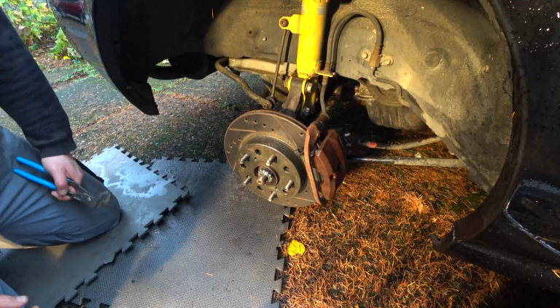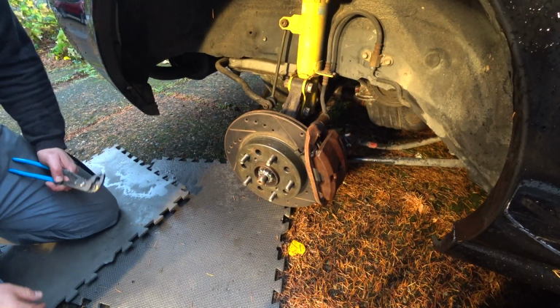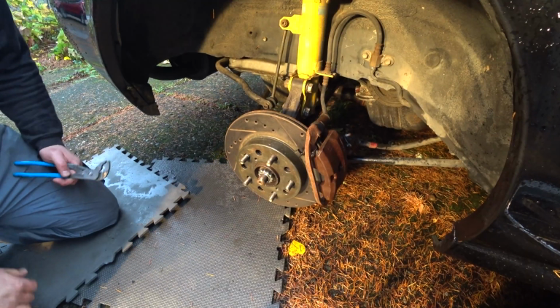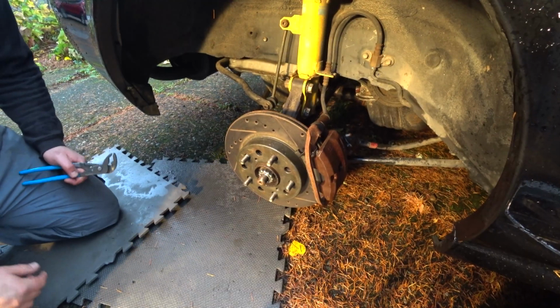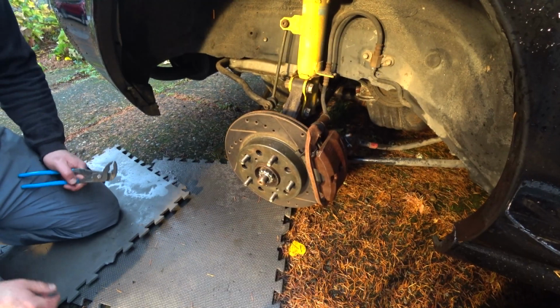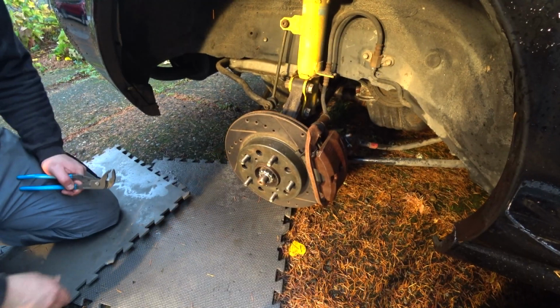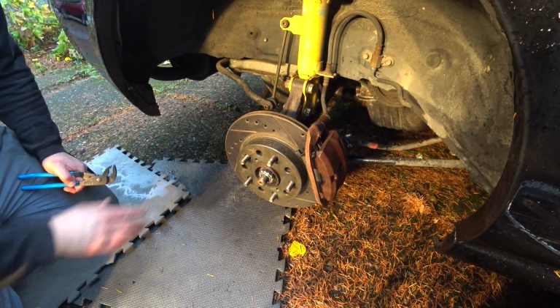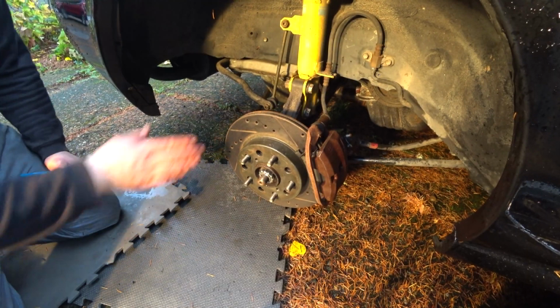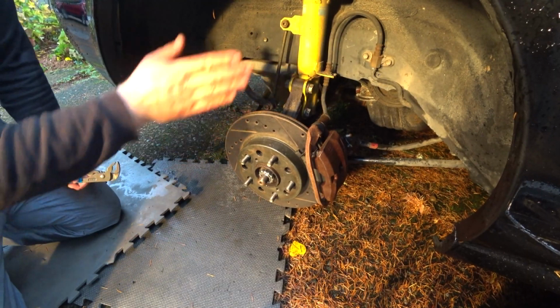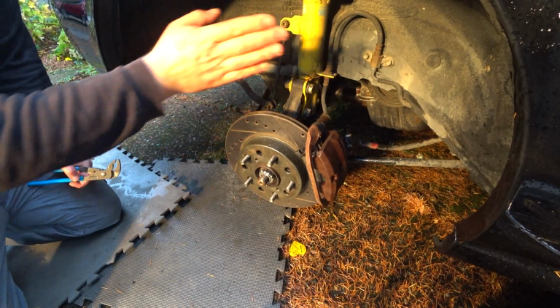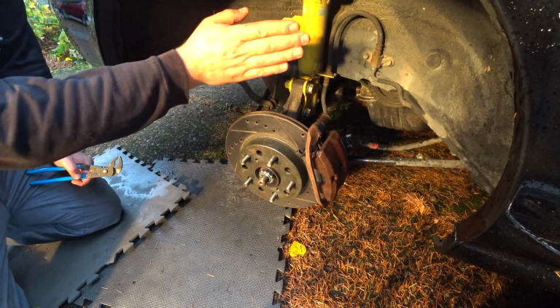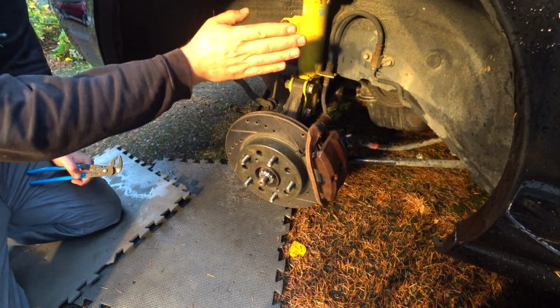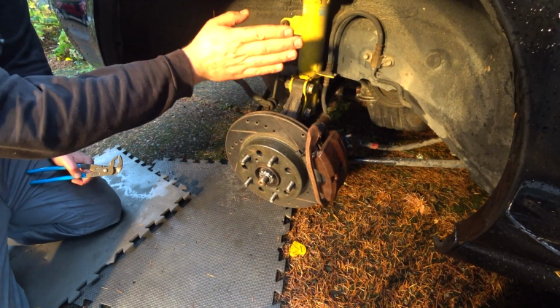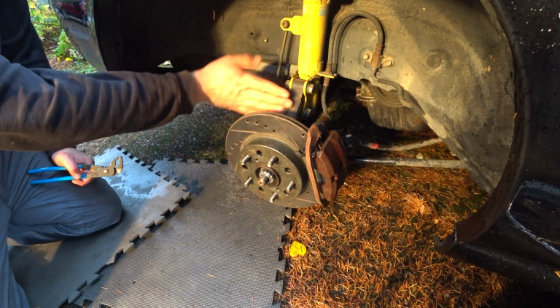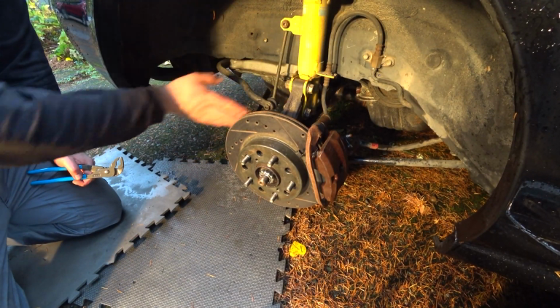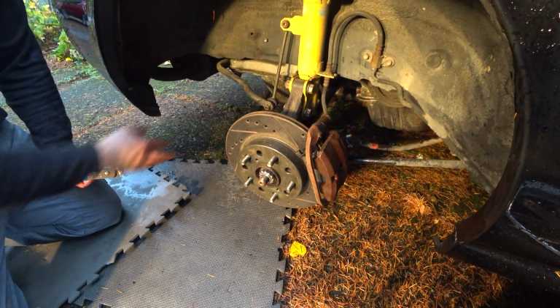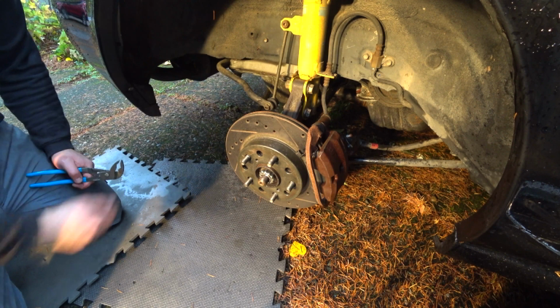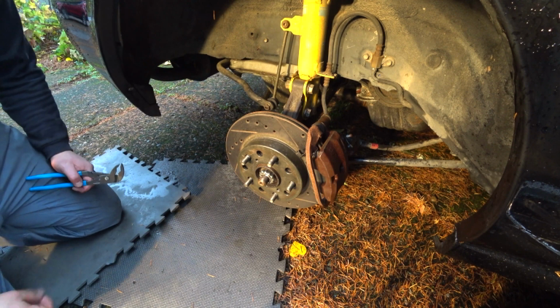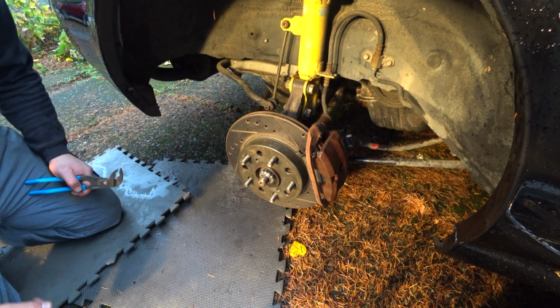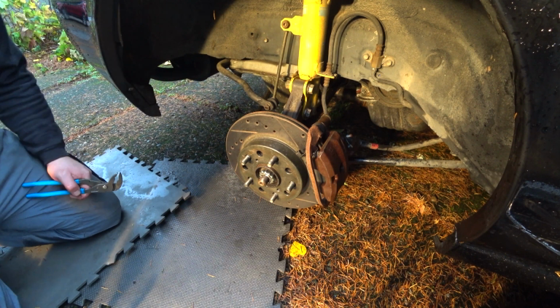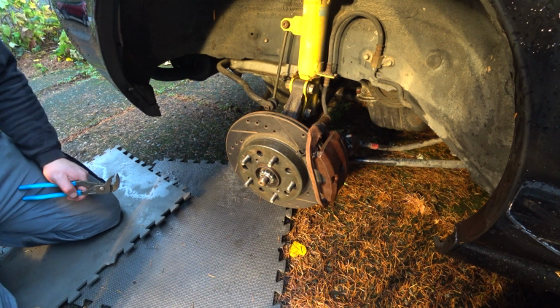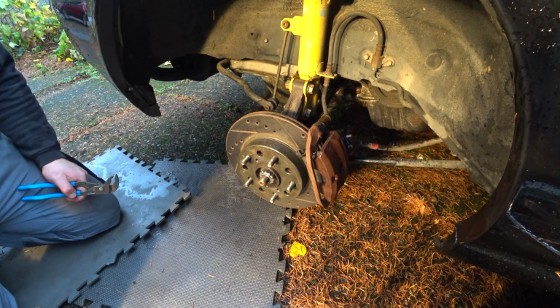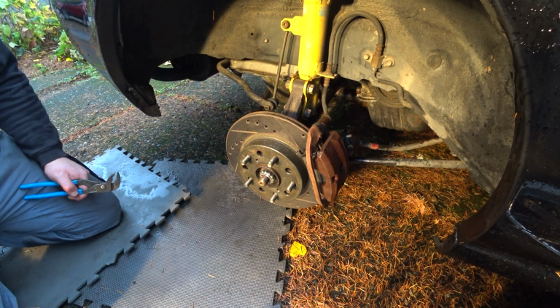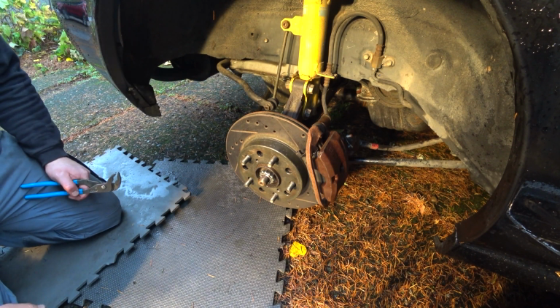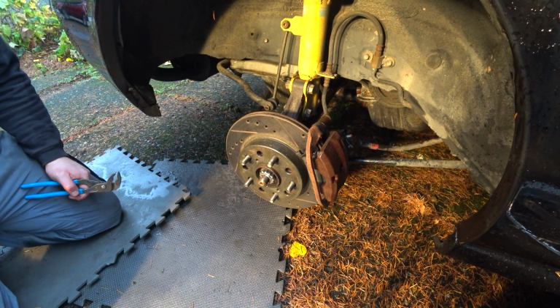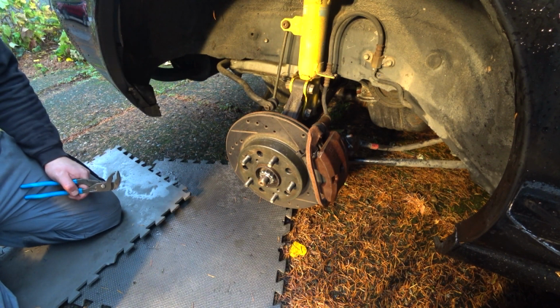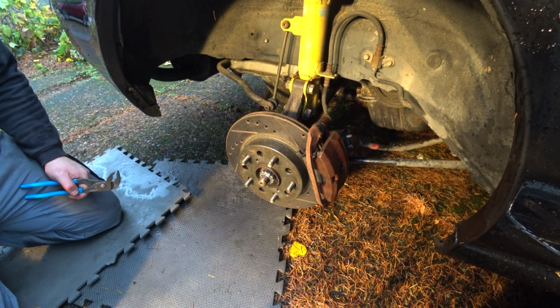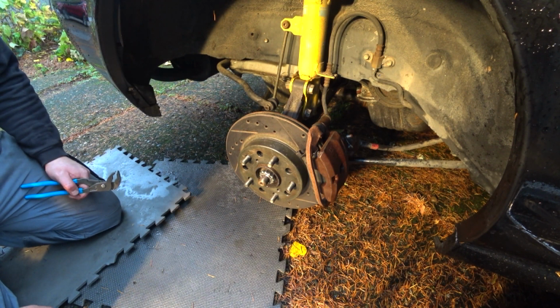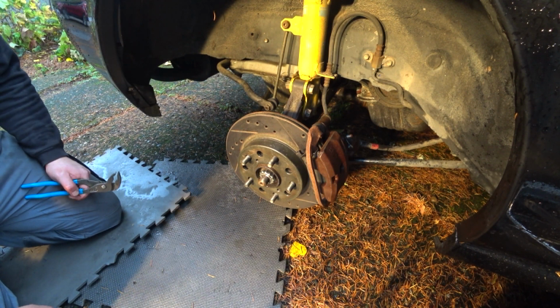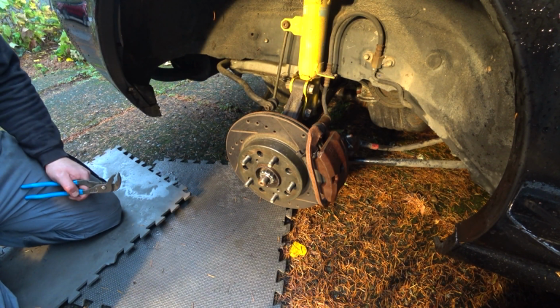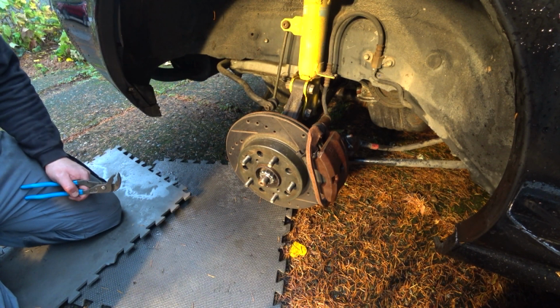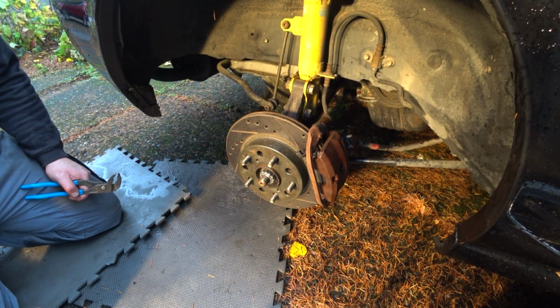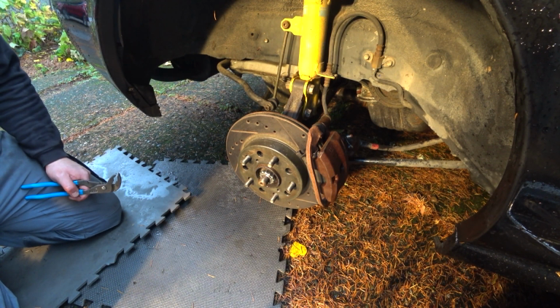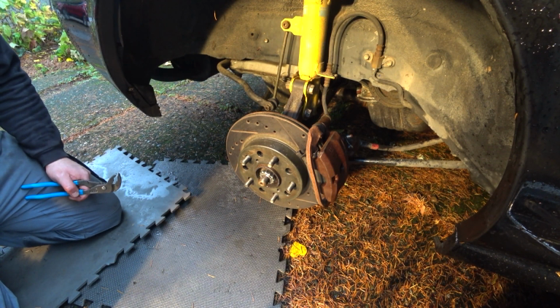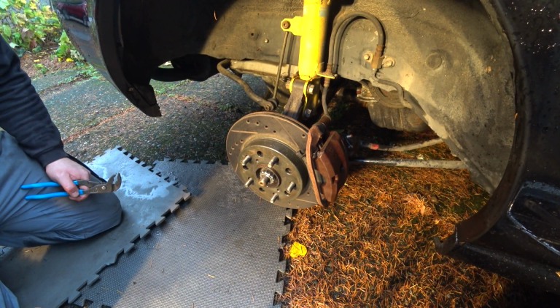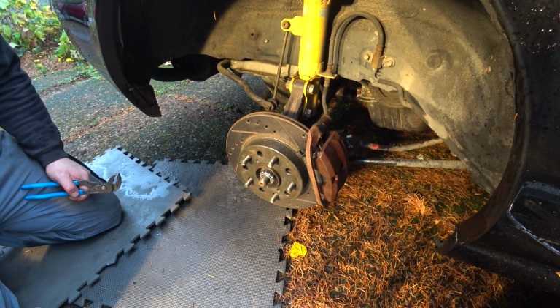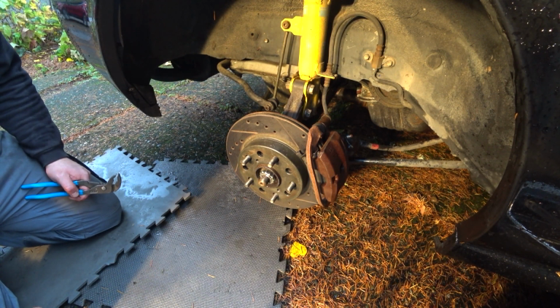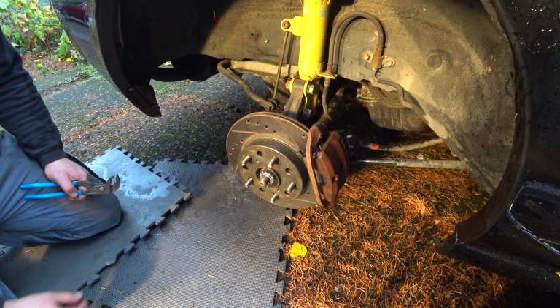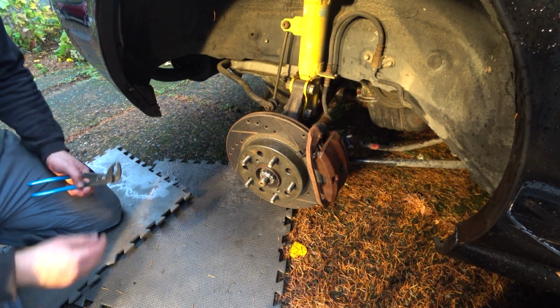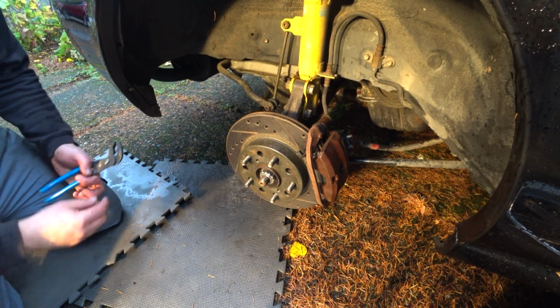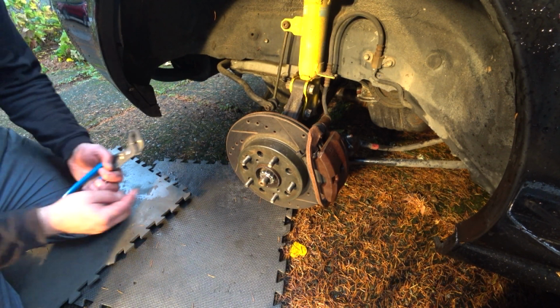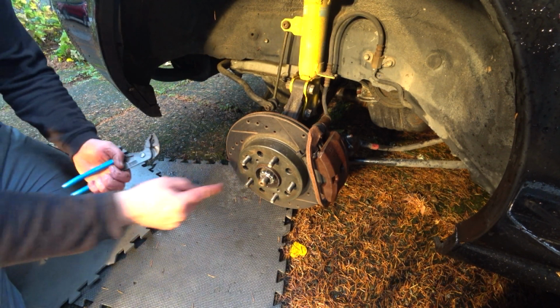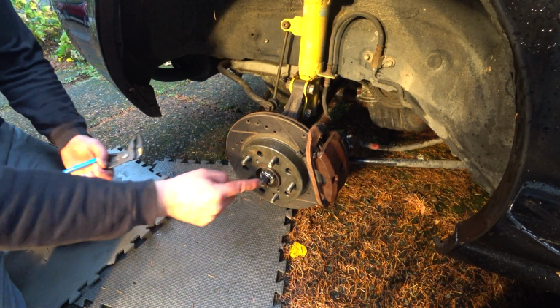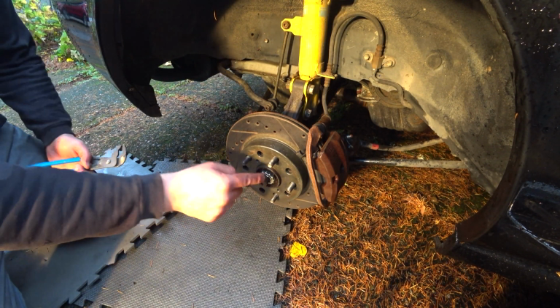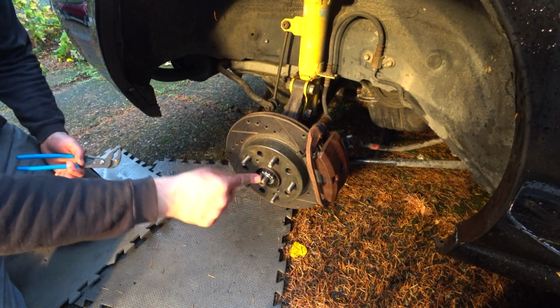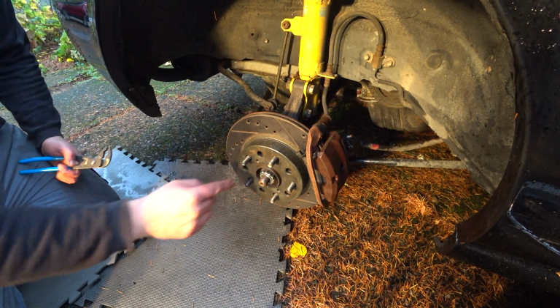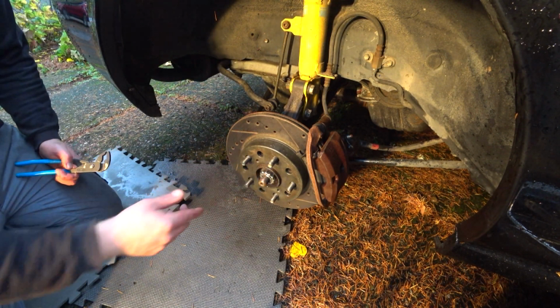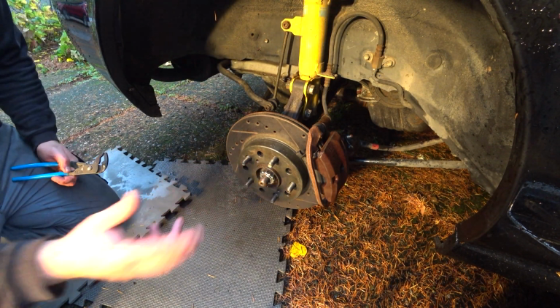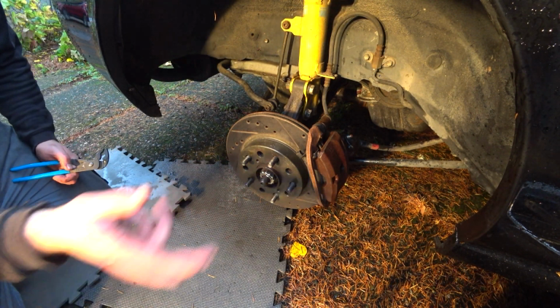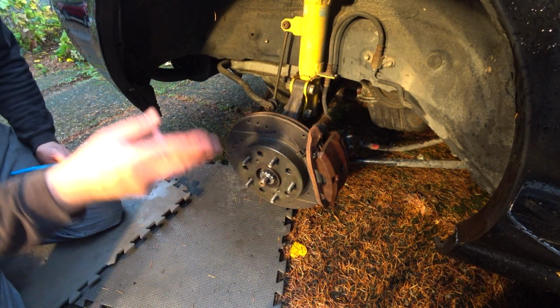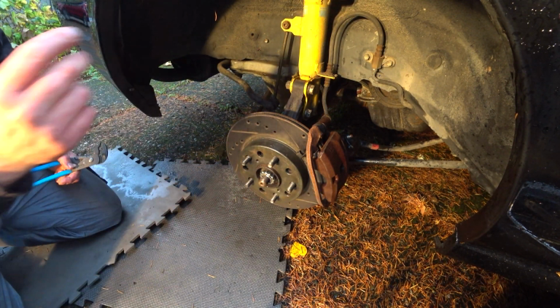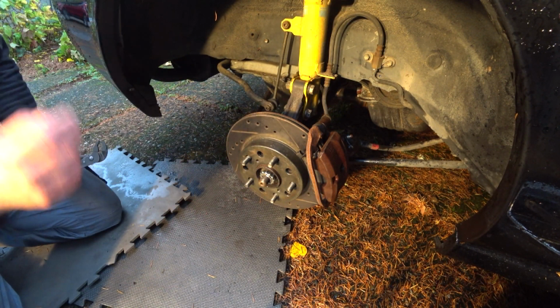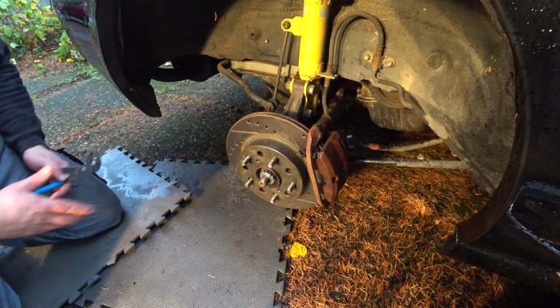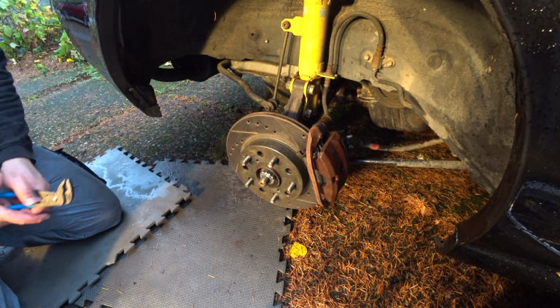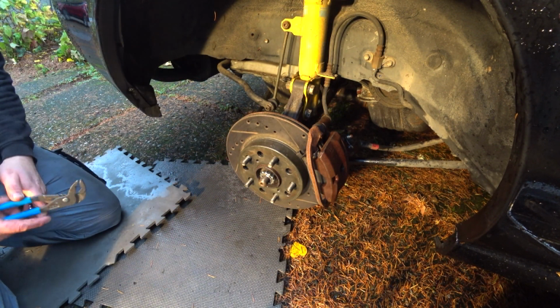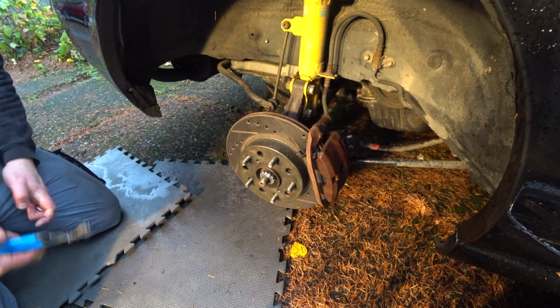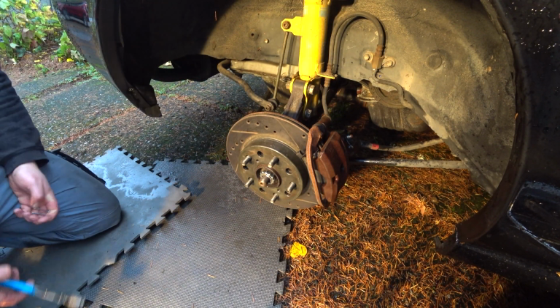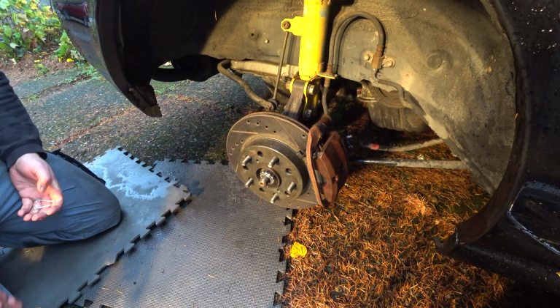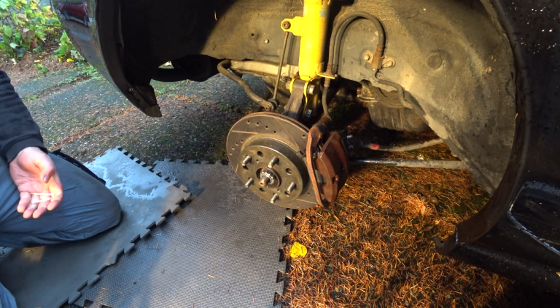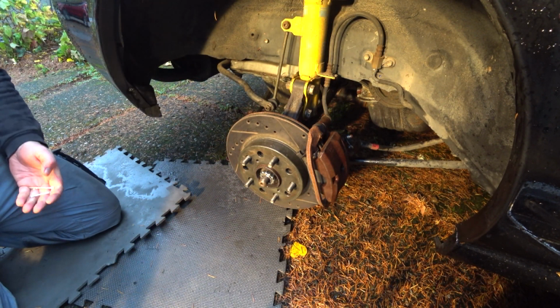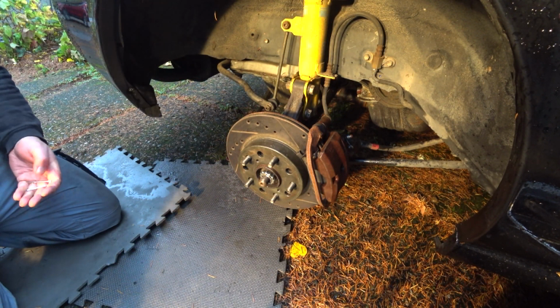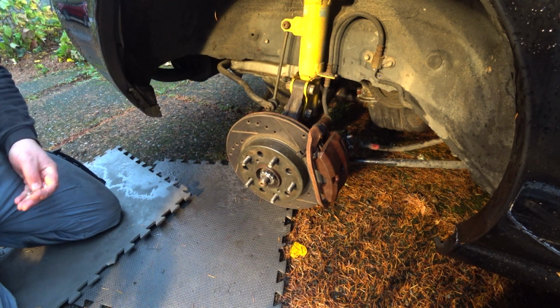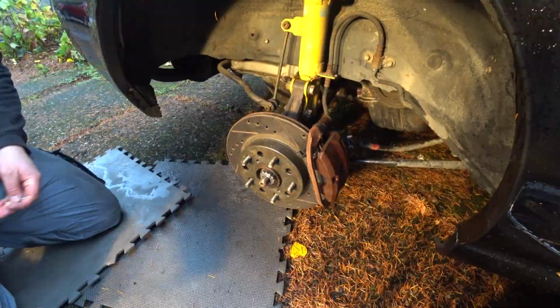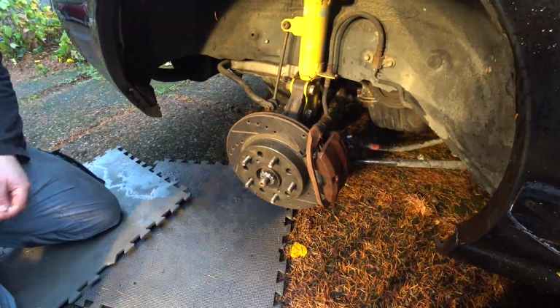Got it all back together — no dust plate because I'm a dumbass — but I'm gonna put the cotter key in, put the wheel on, and let's go for a ride.